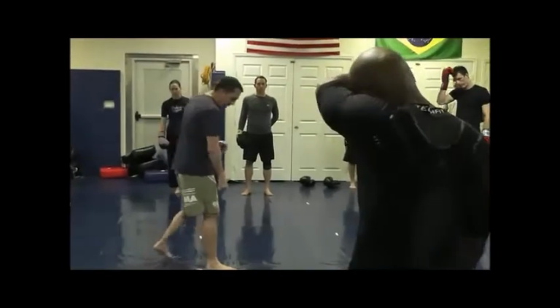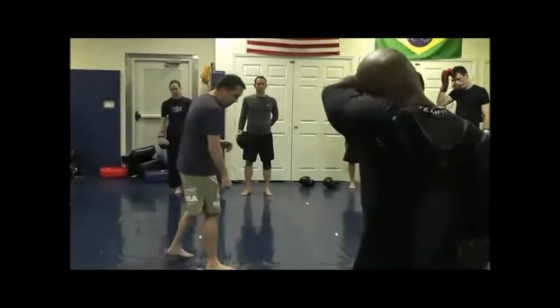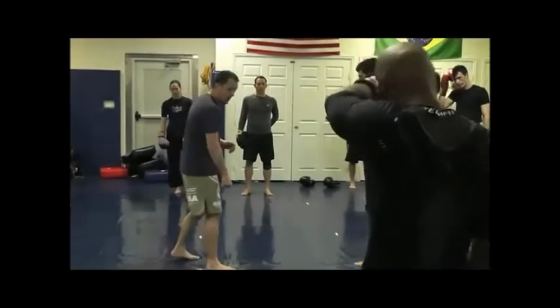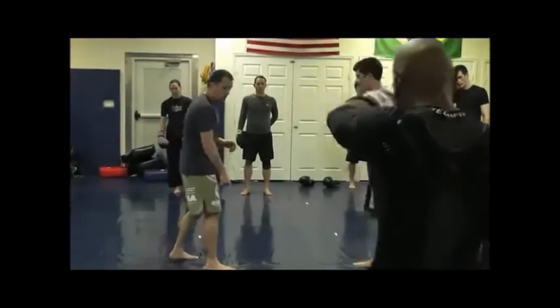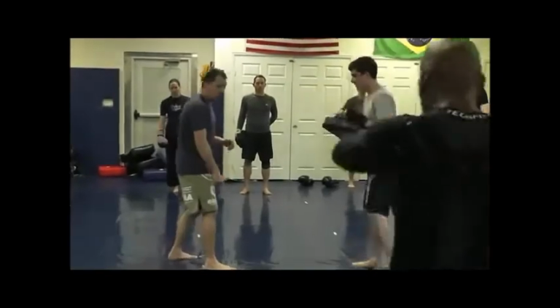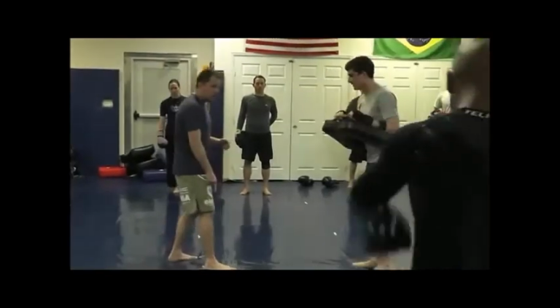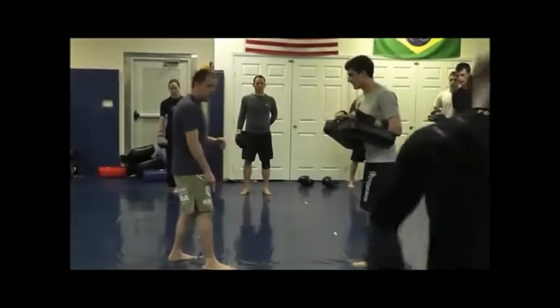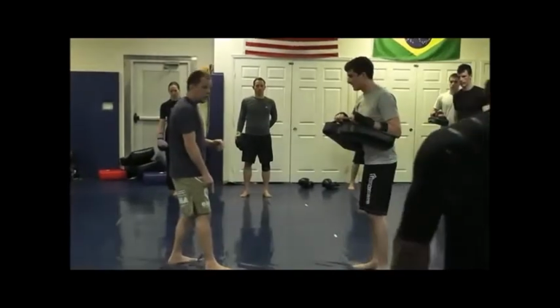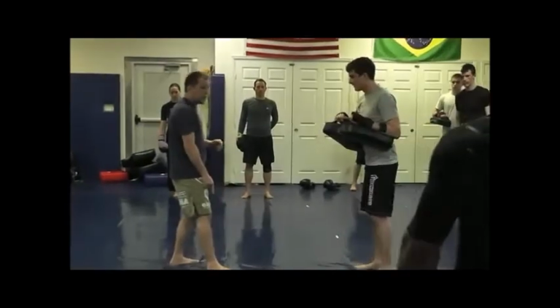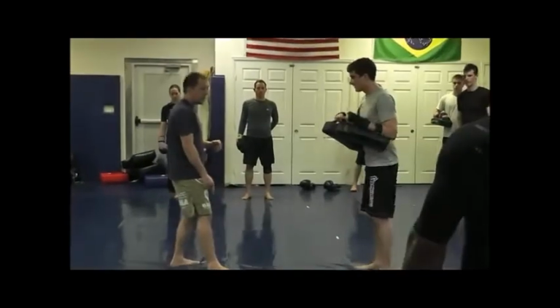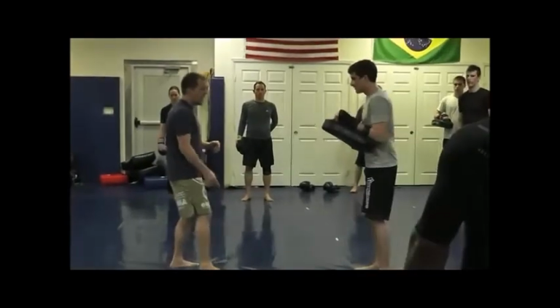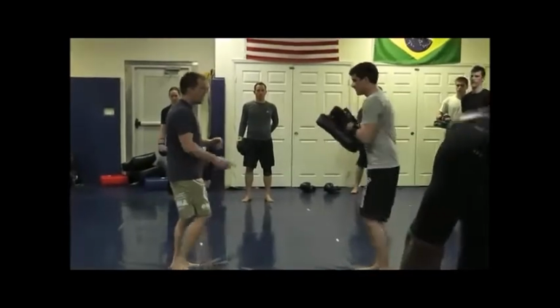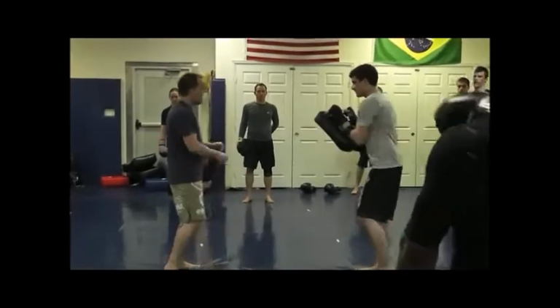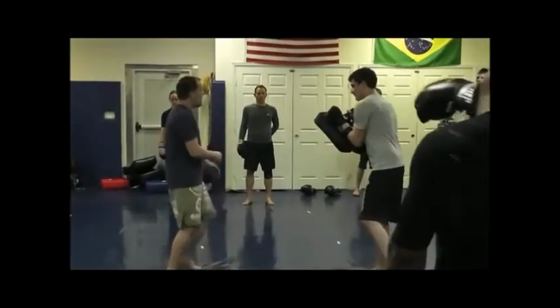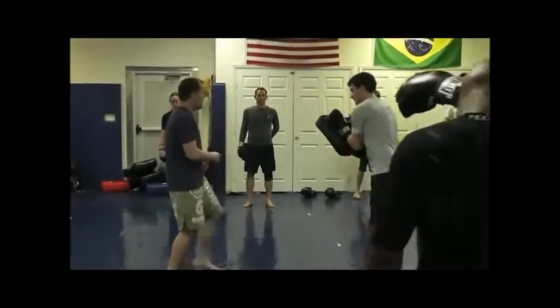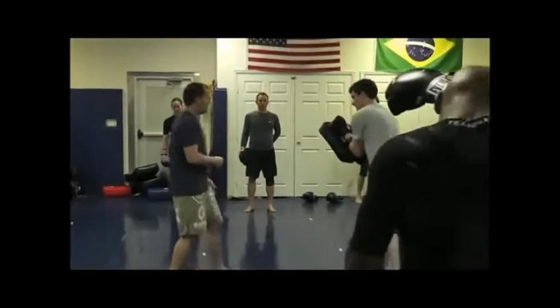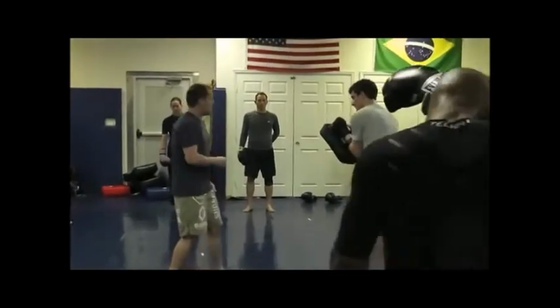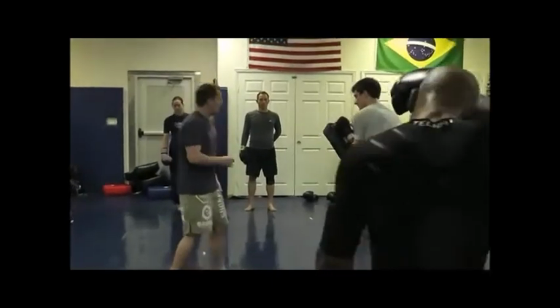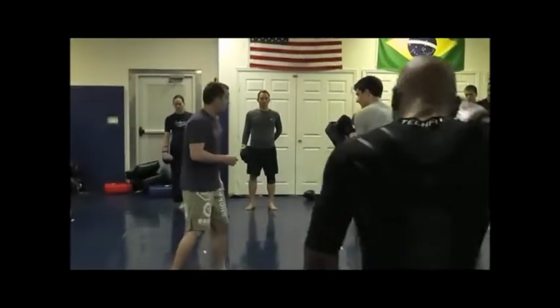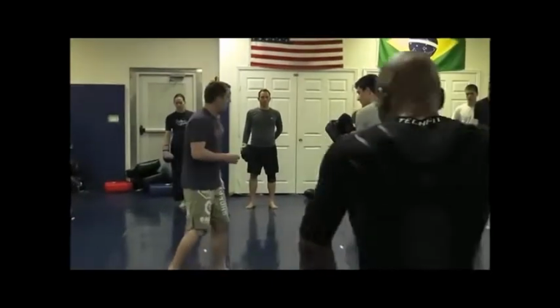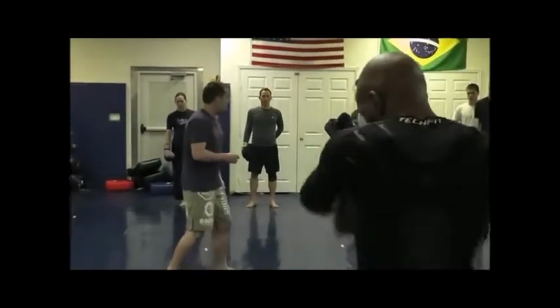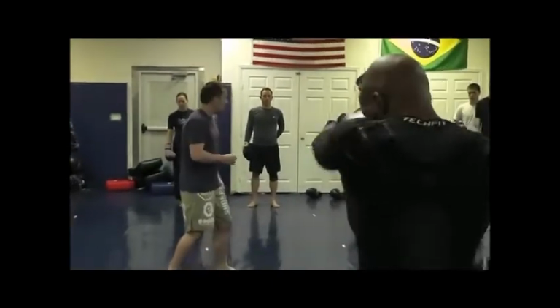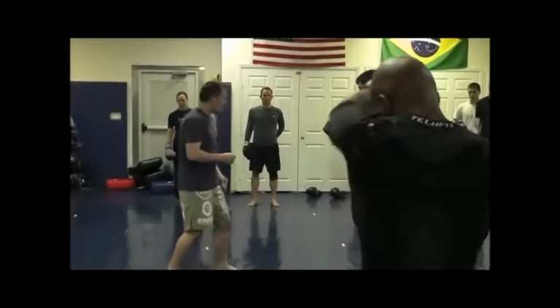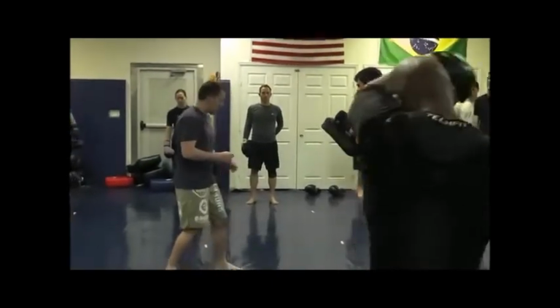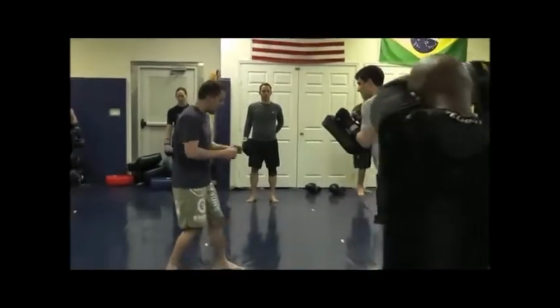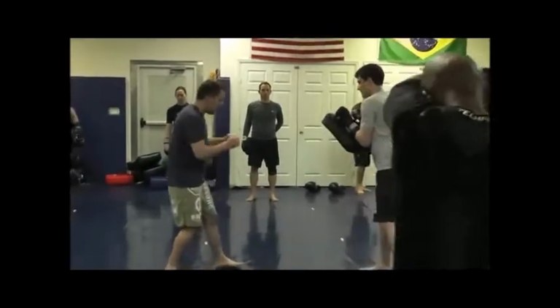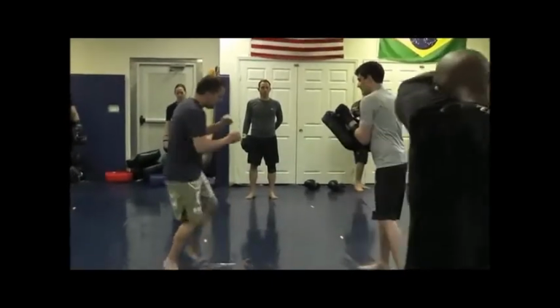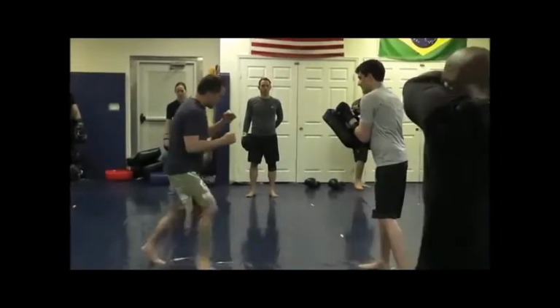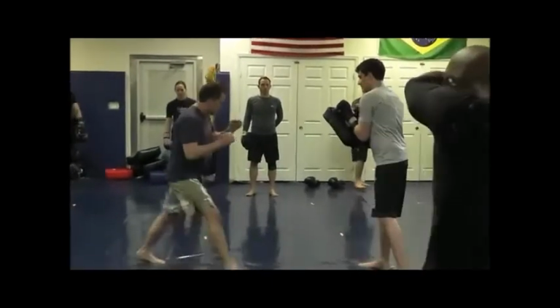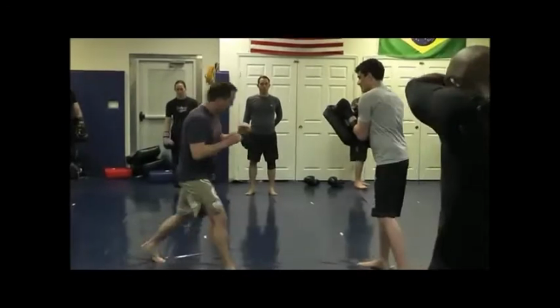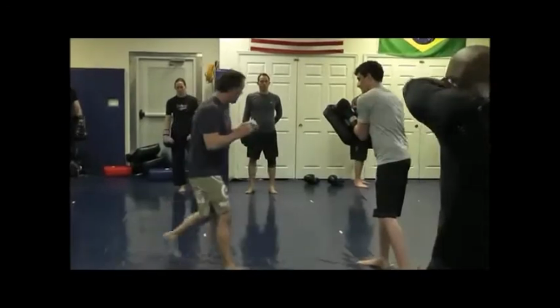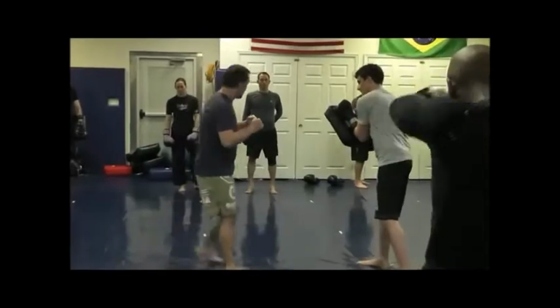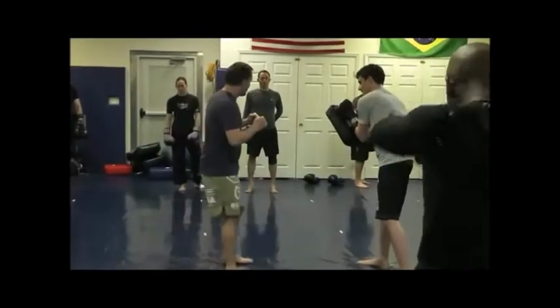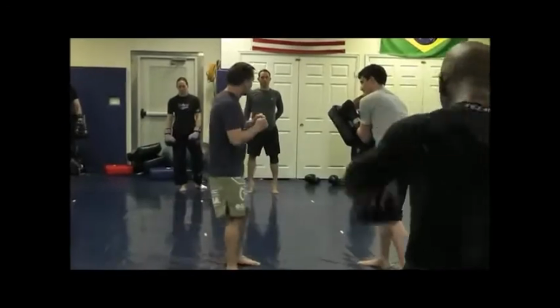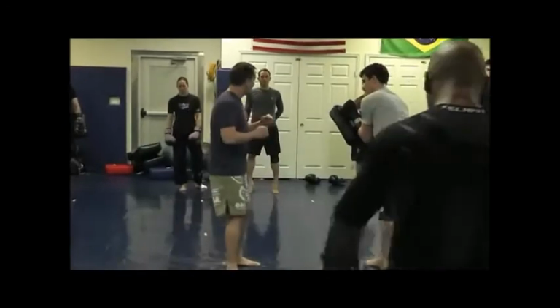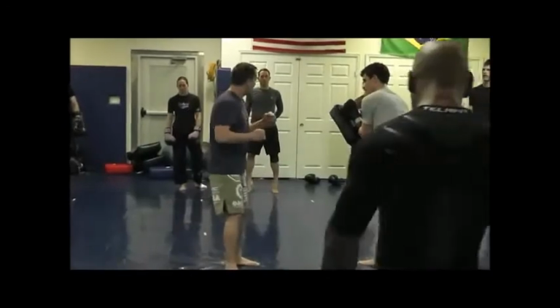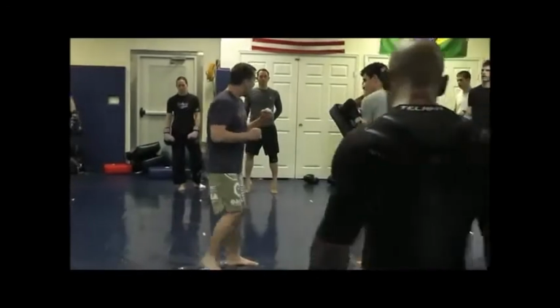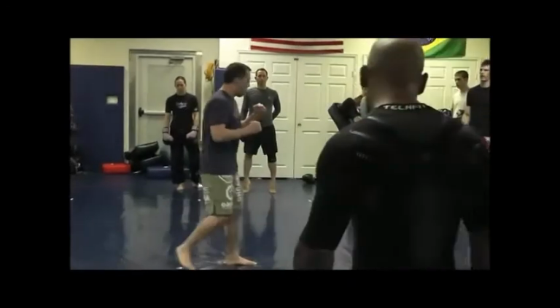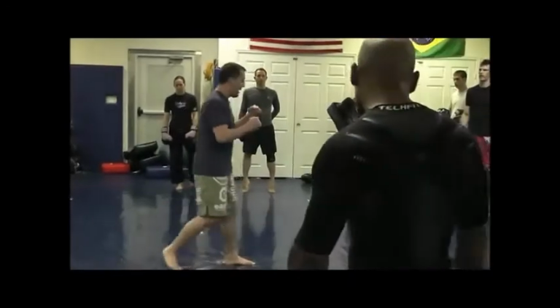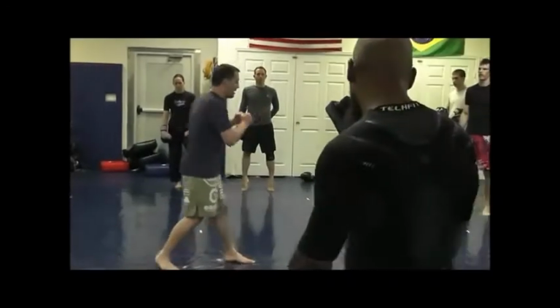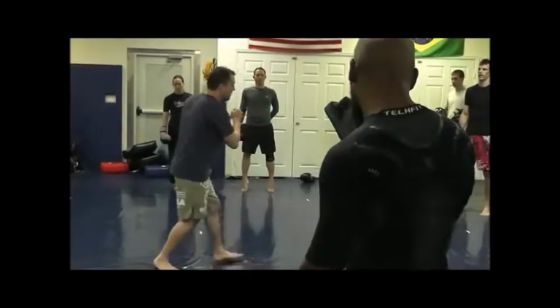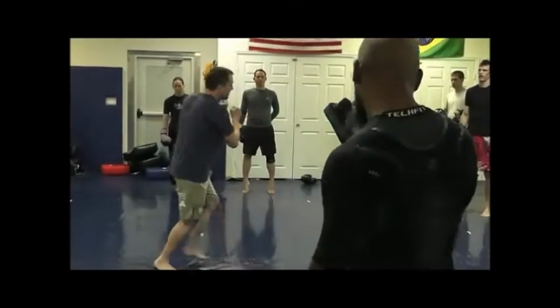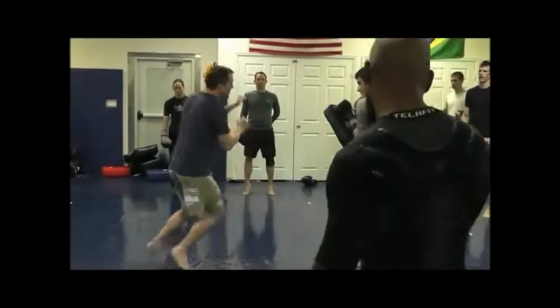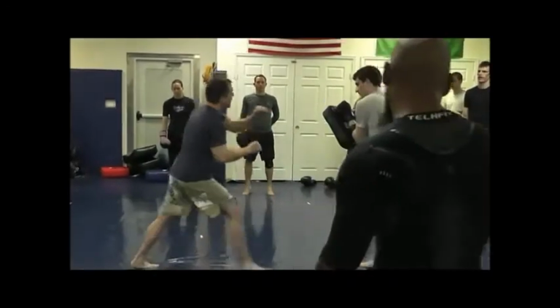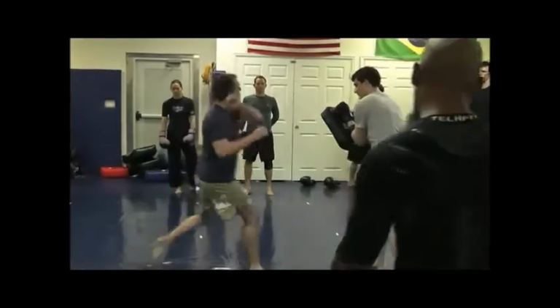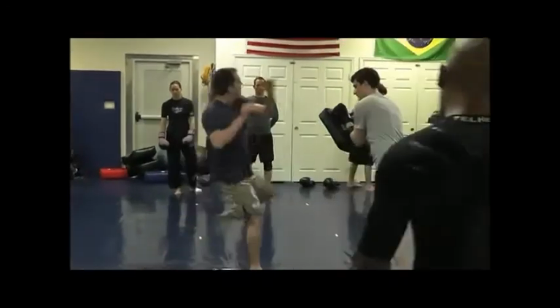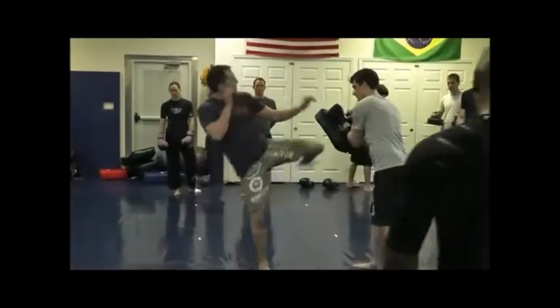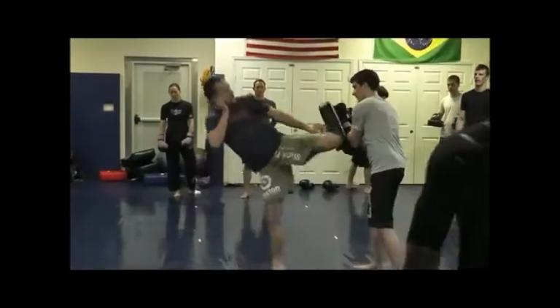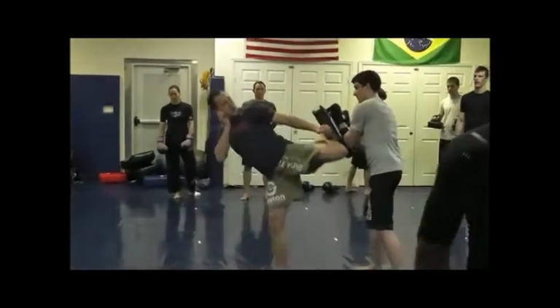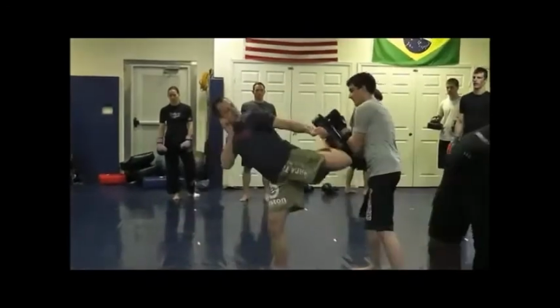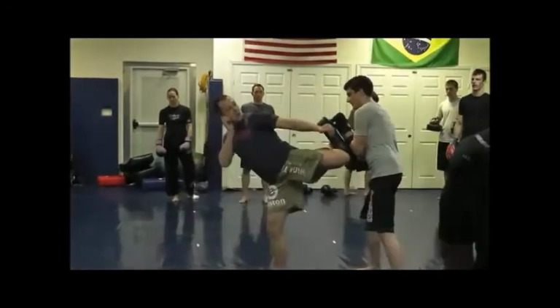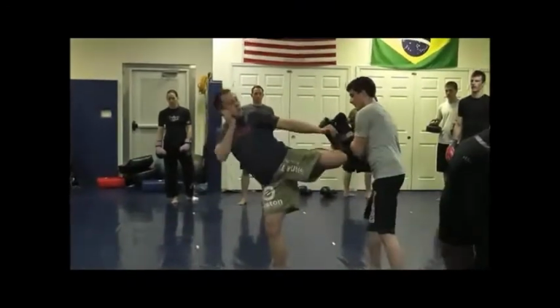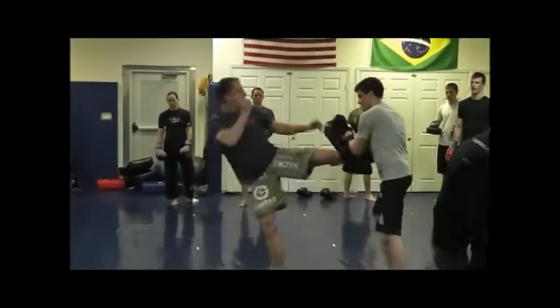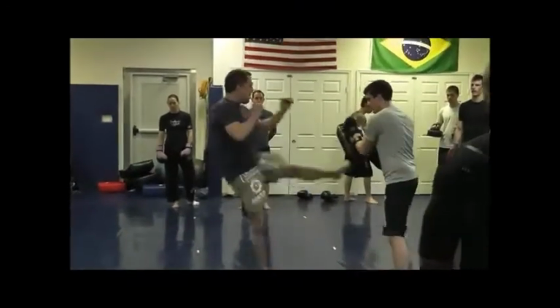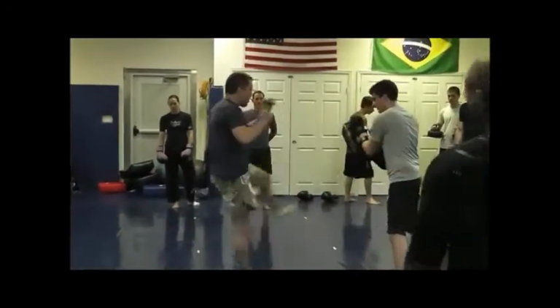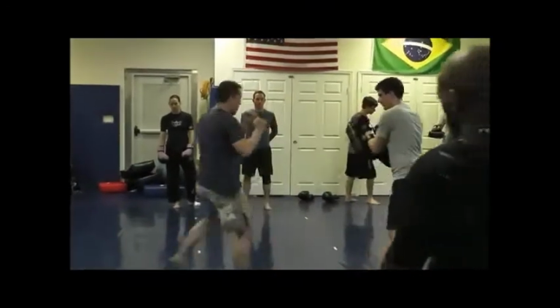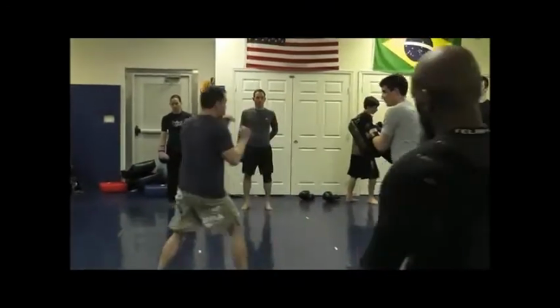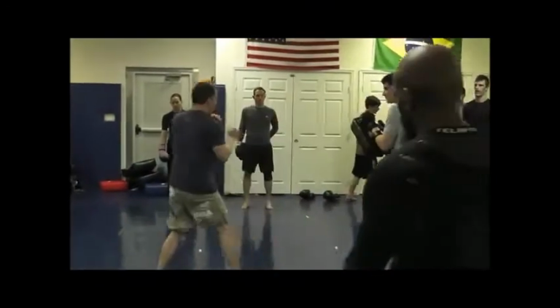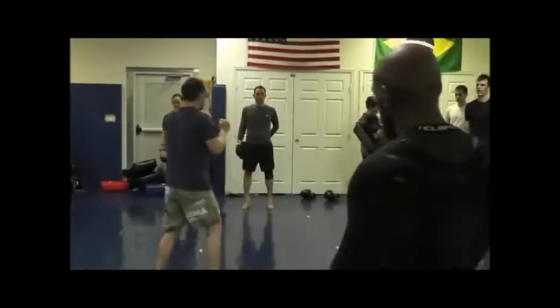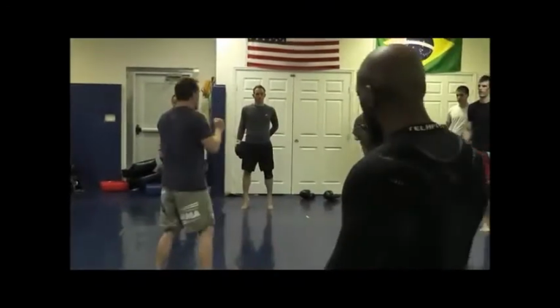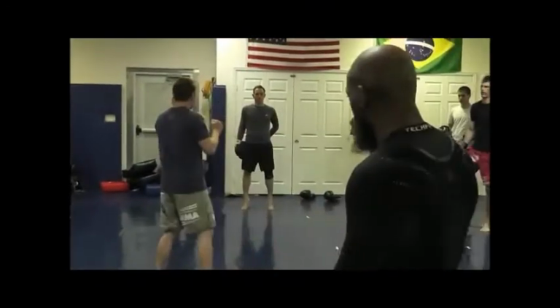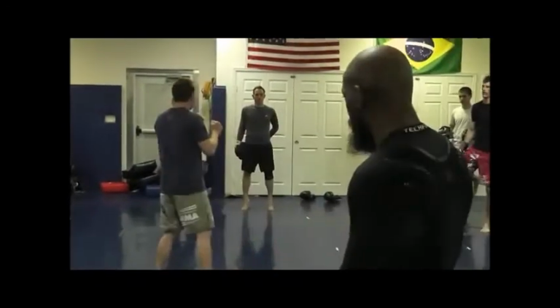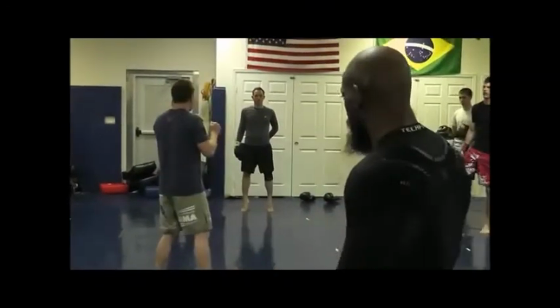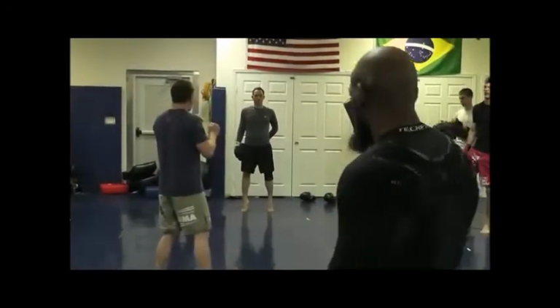Stay up on the ball of your foot the whole time. If you guys are kicking with your lead leg, make sure we get a good switch beforehand. Rotate and press back.